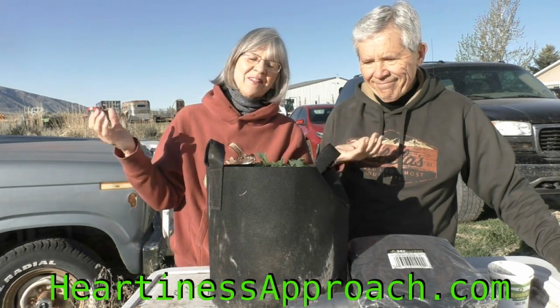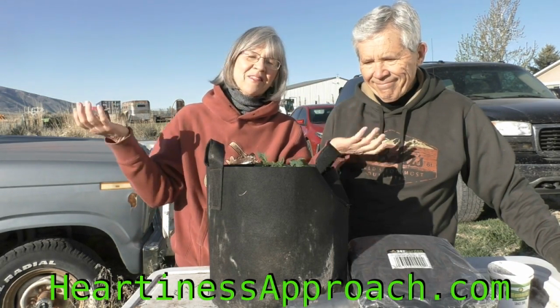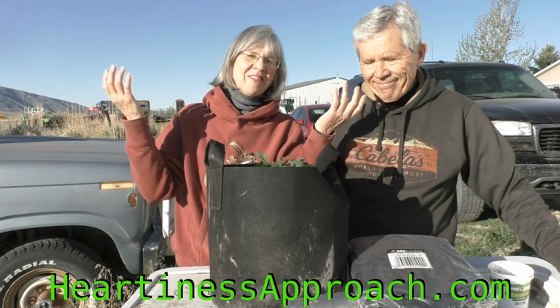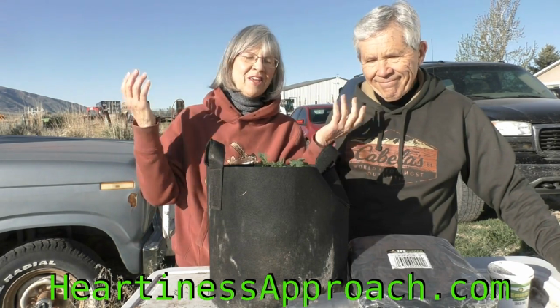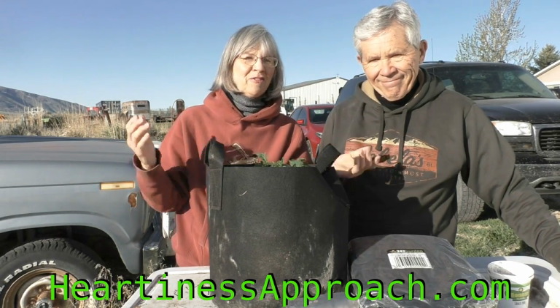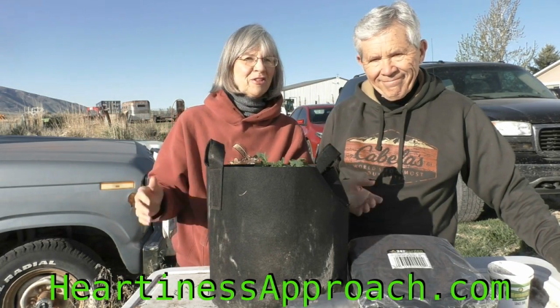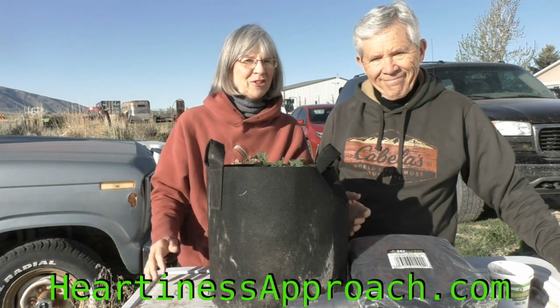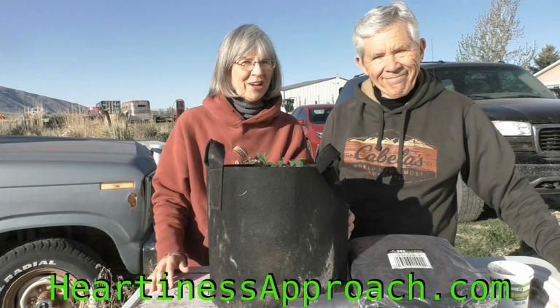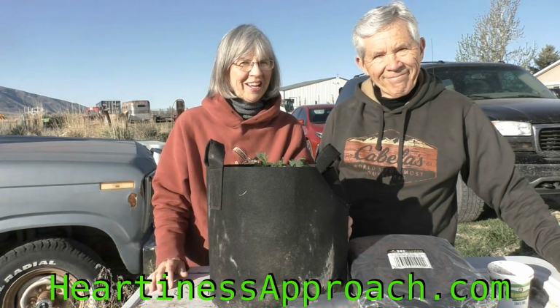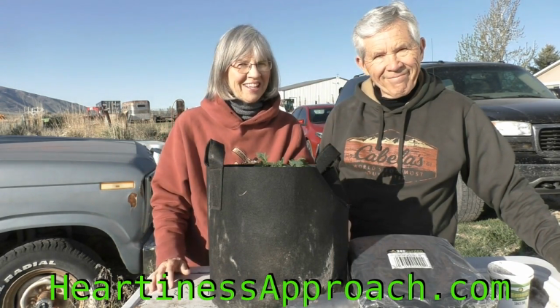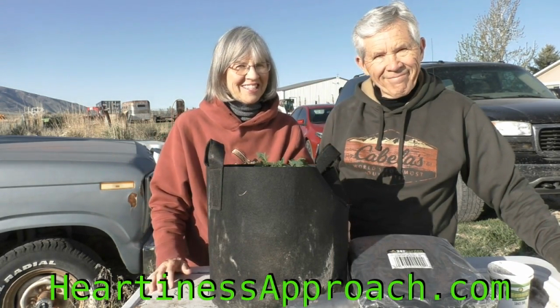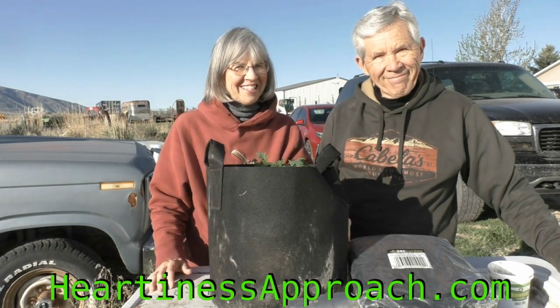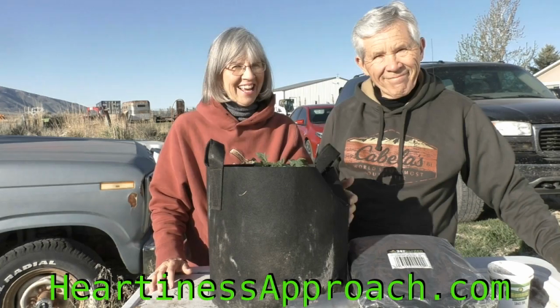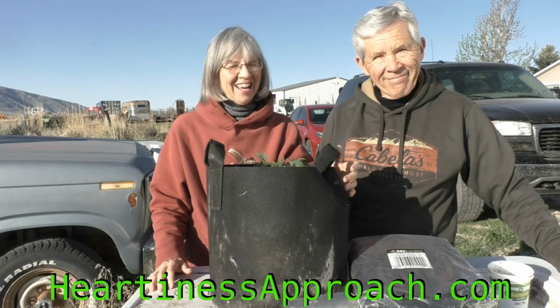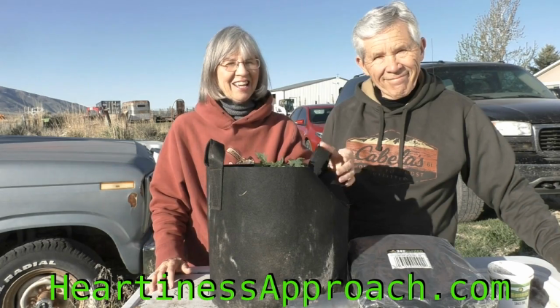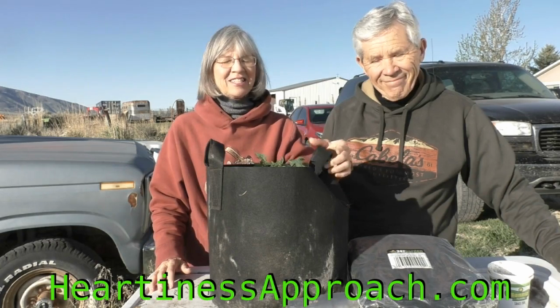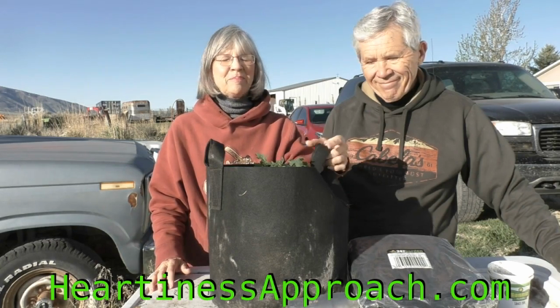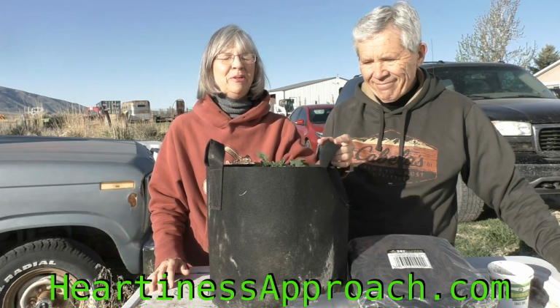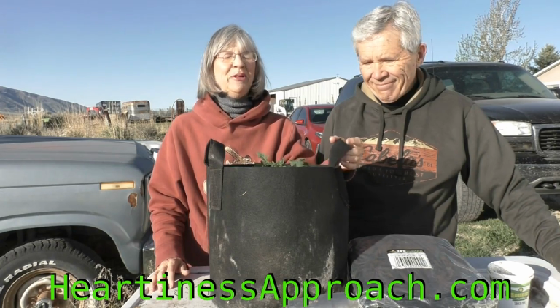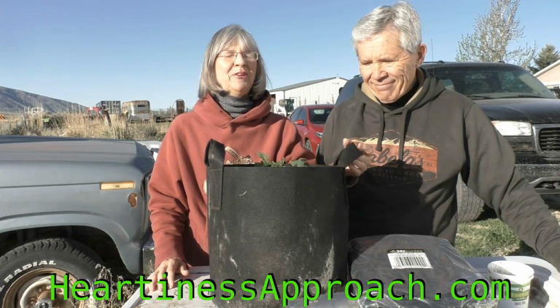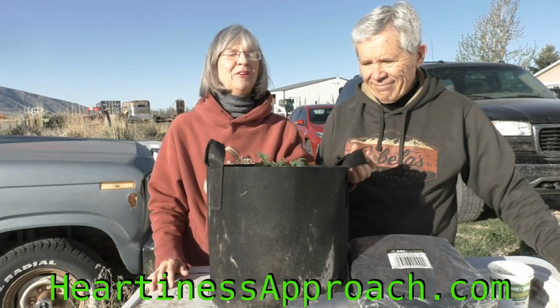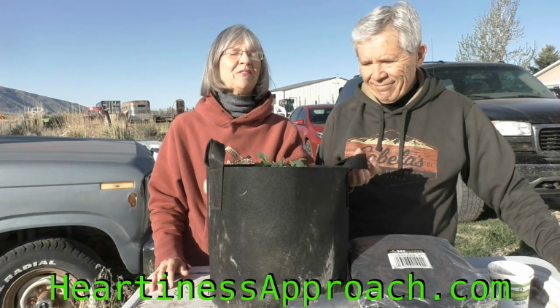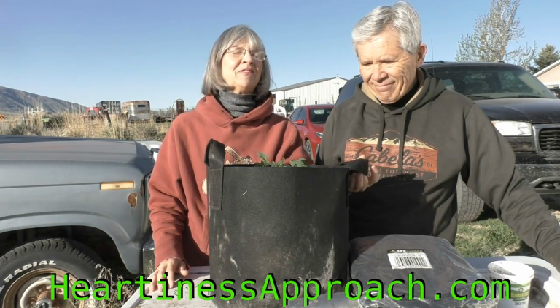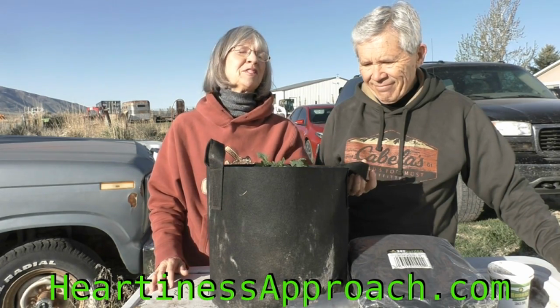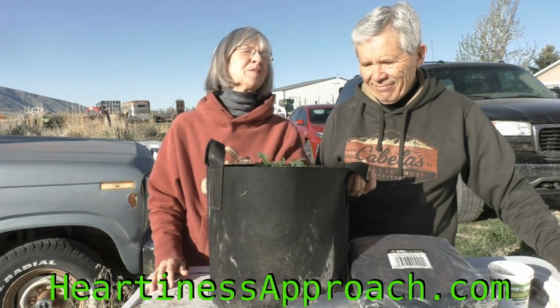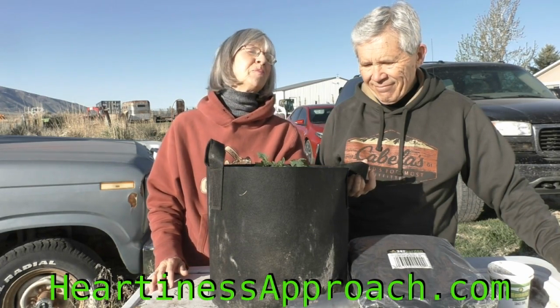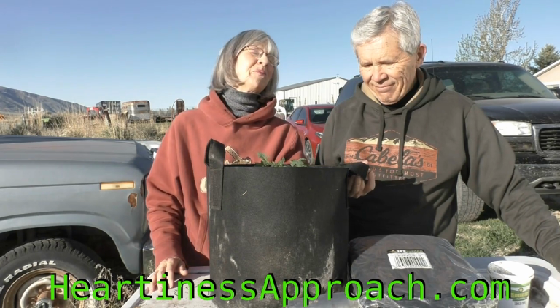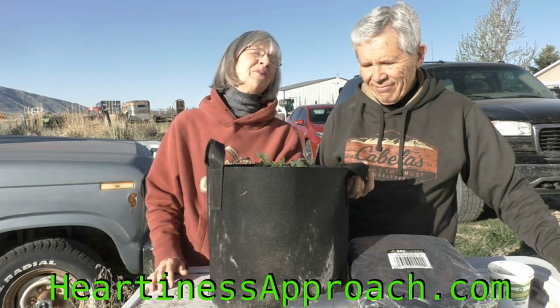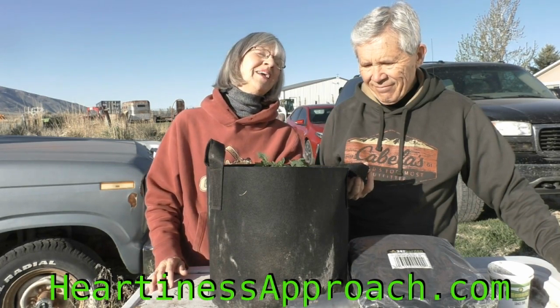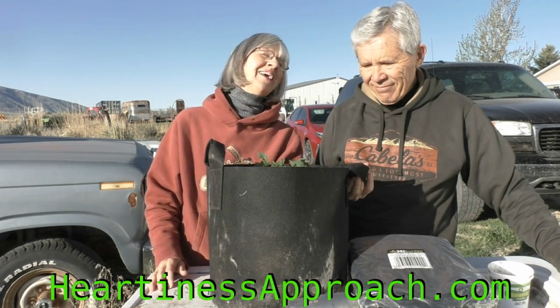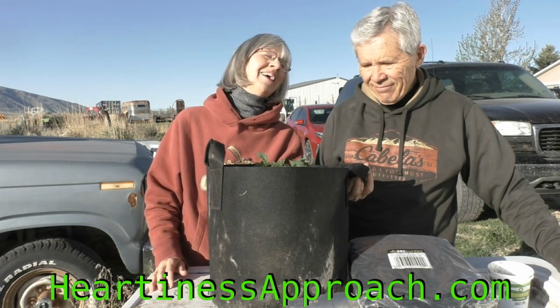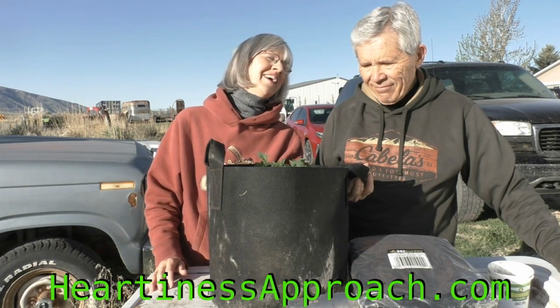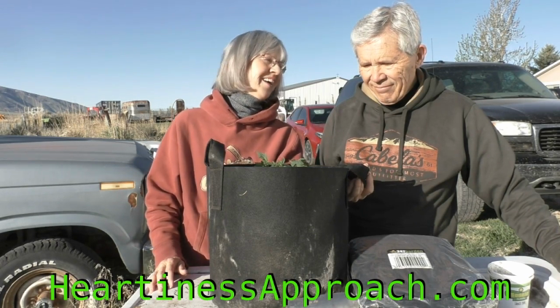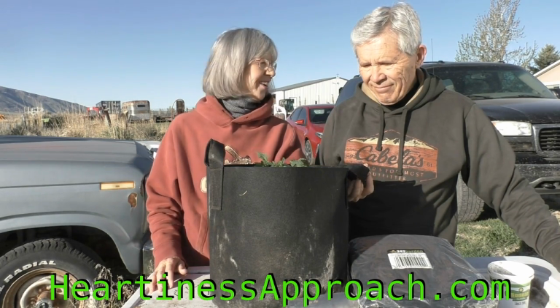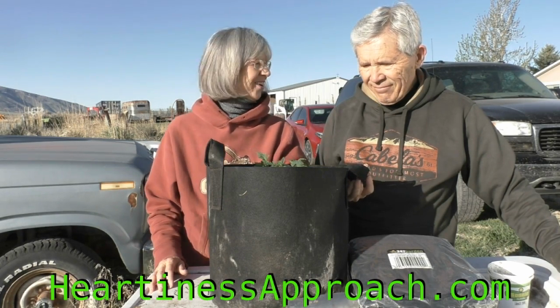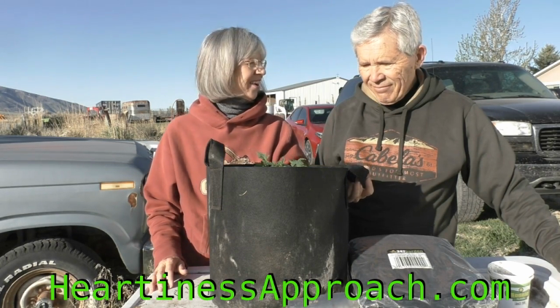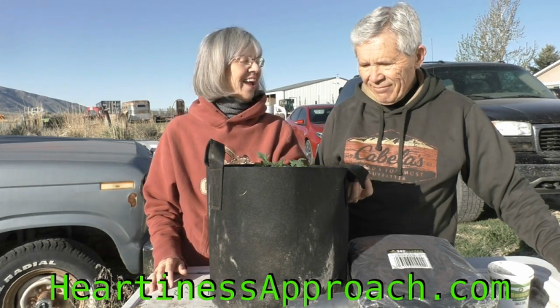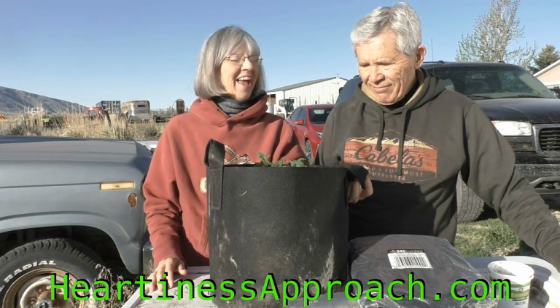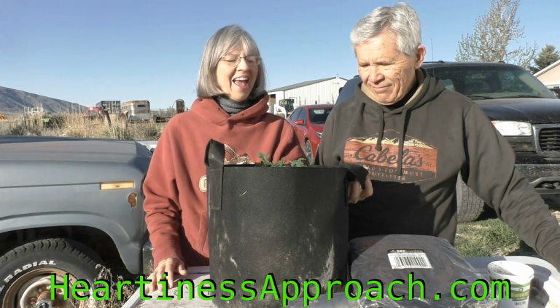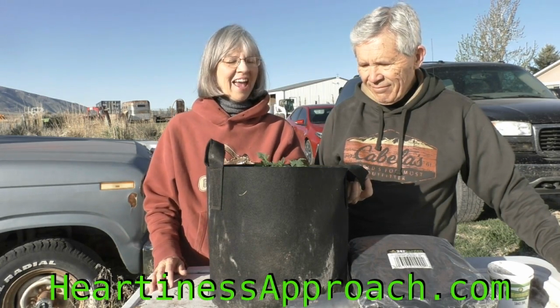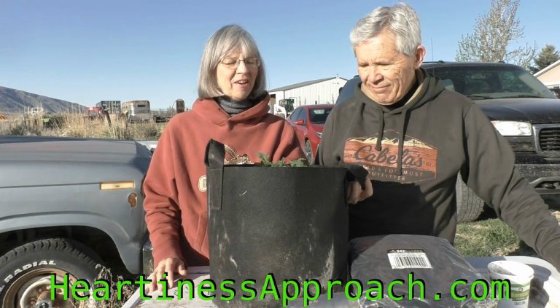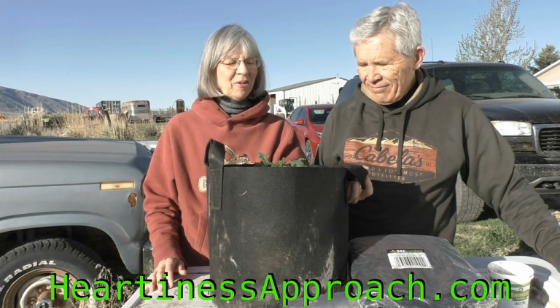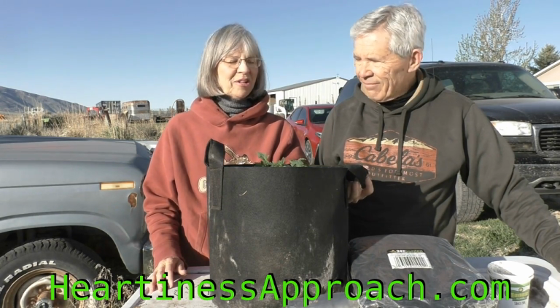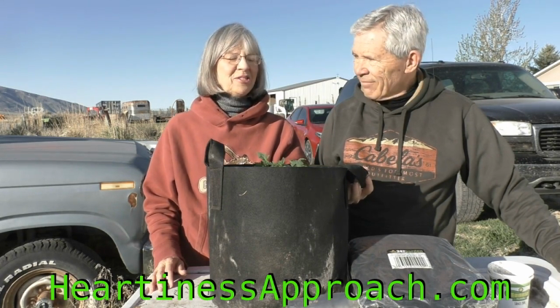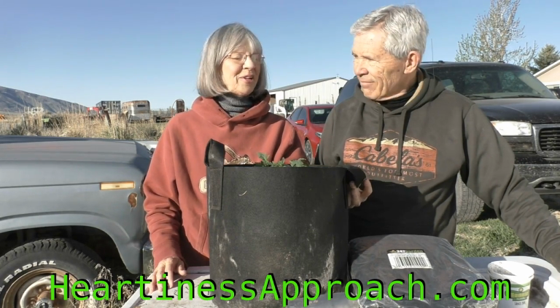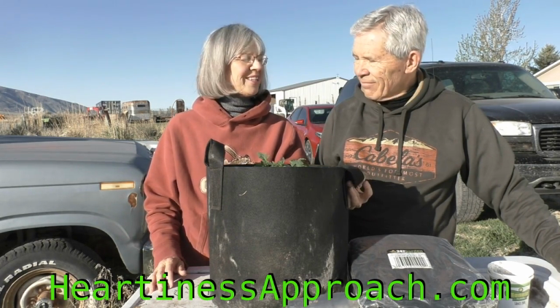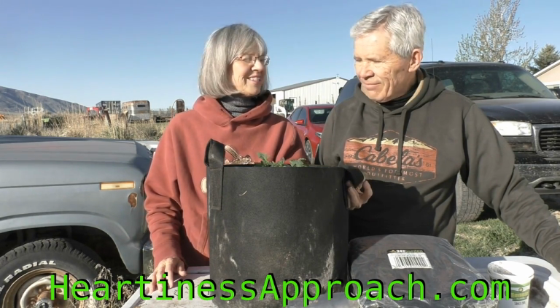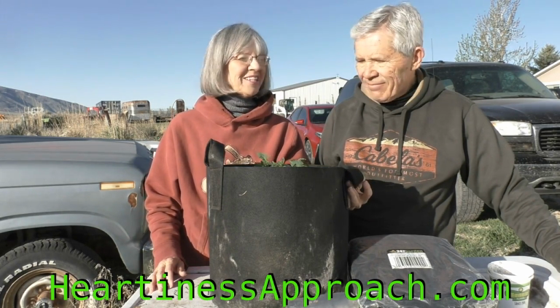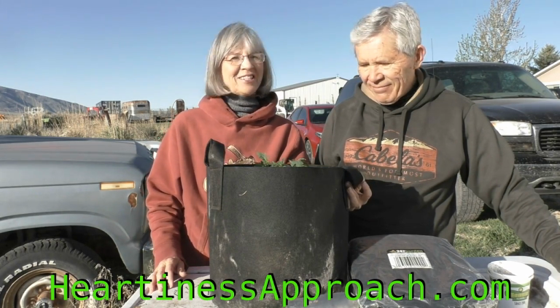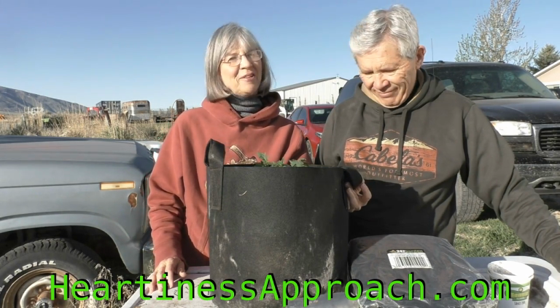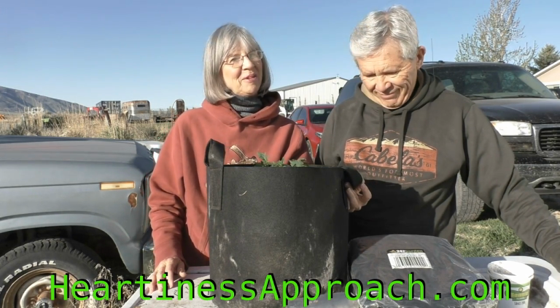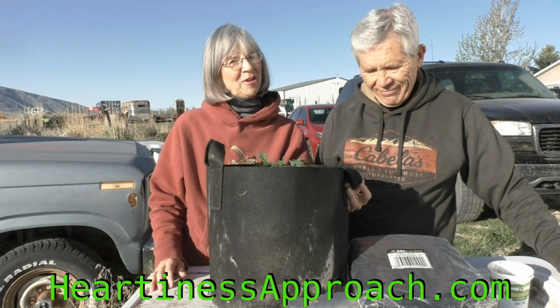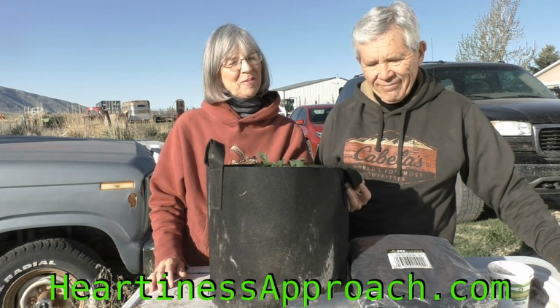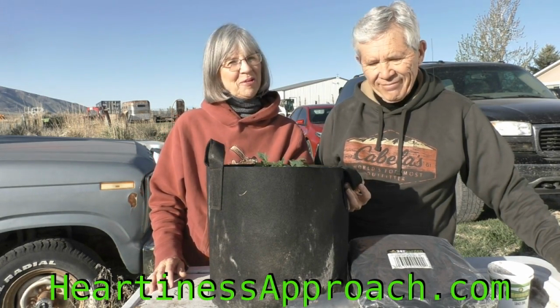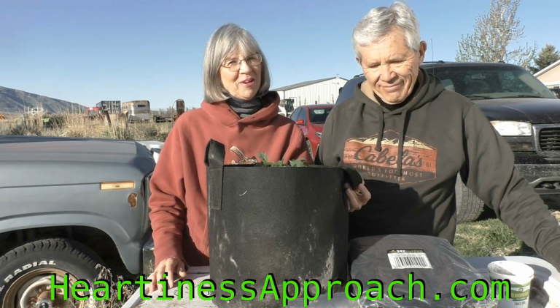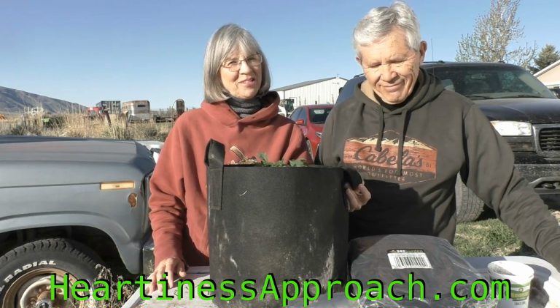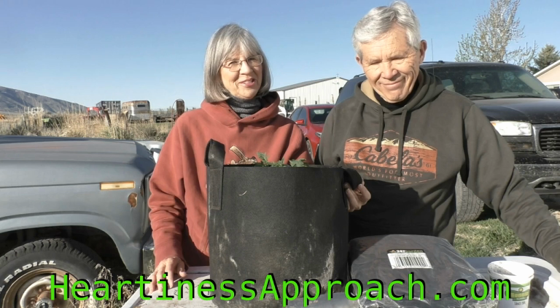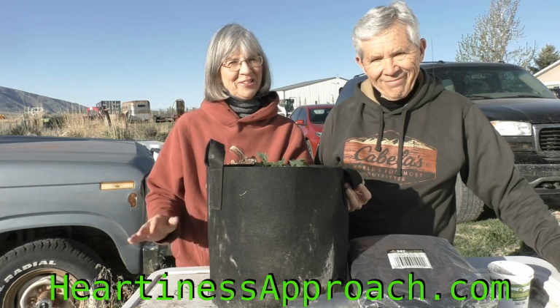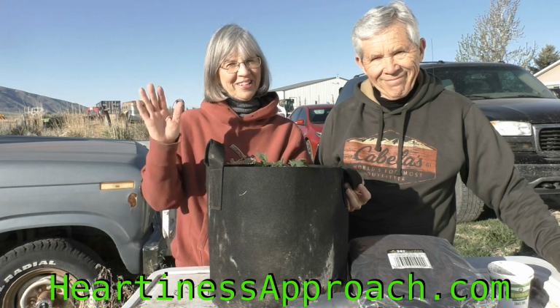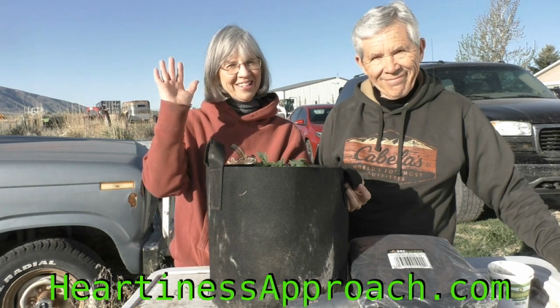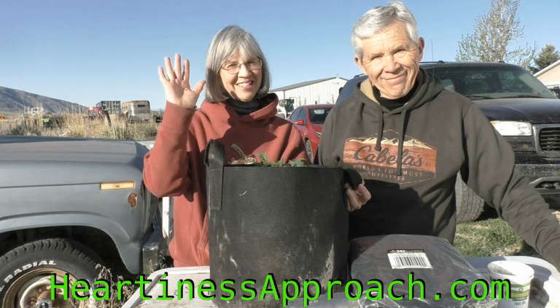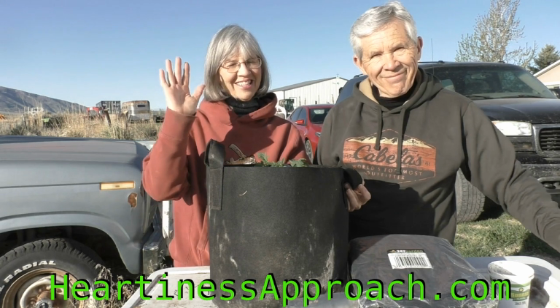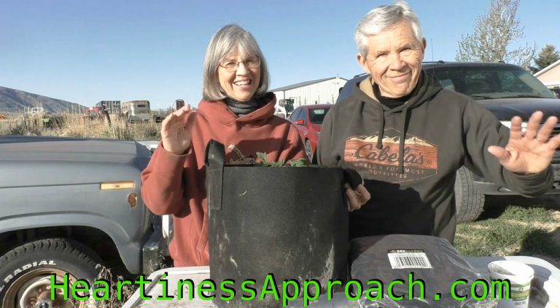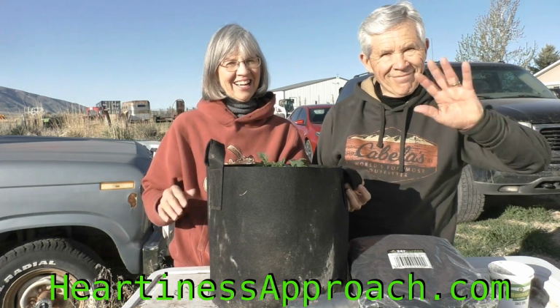Thank you for joining us today. It's beautiful spring here and we're enjoying the sunshine — we hope you are too. See ya!